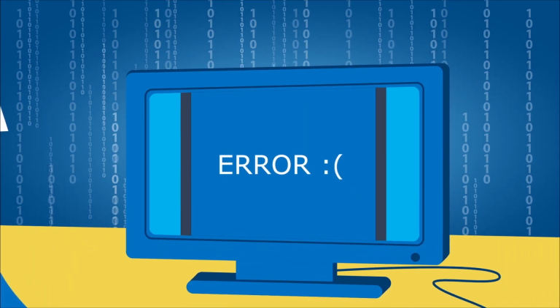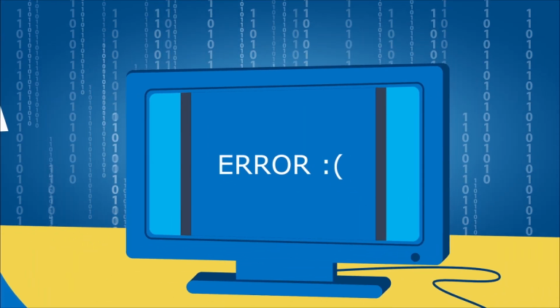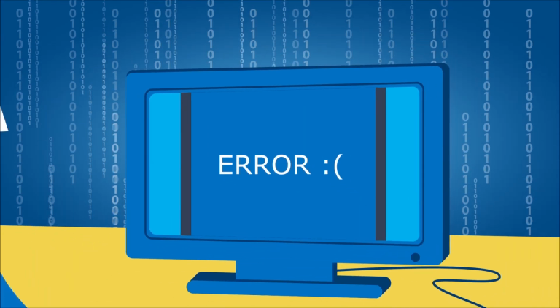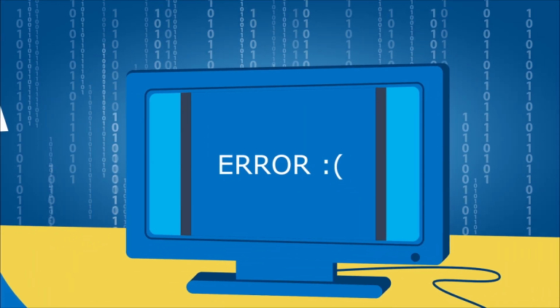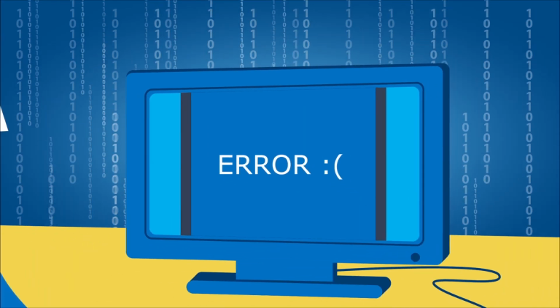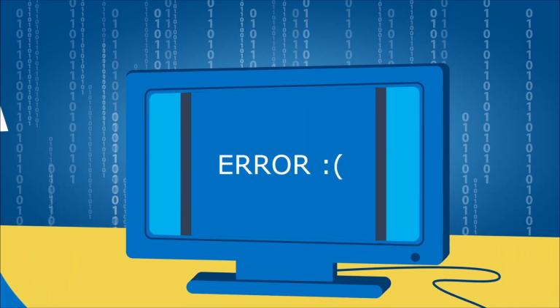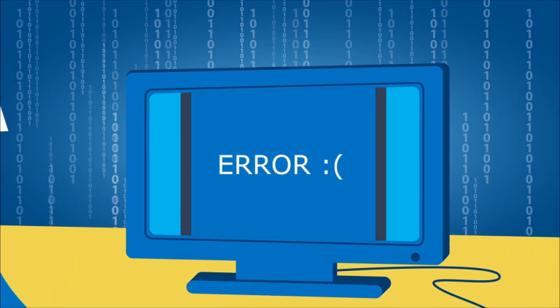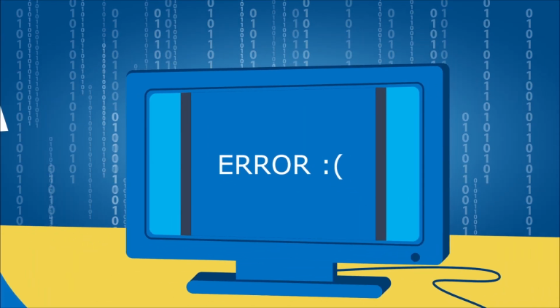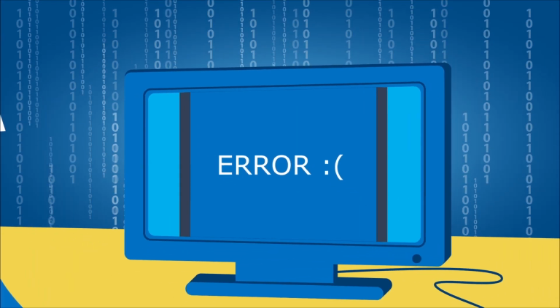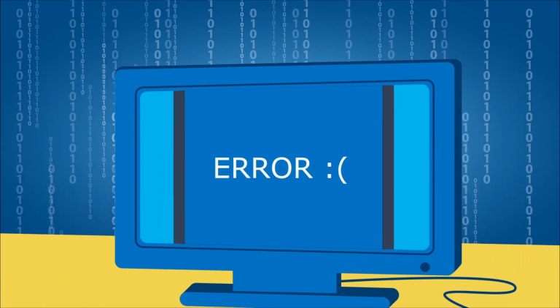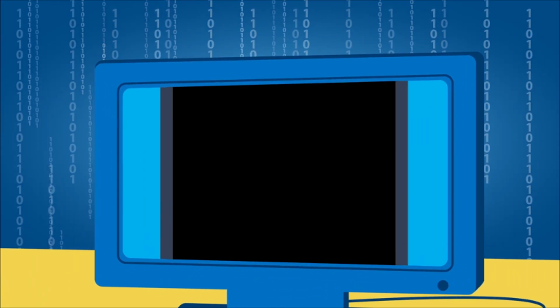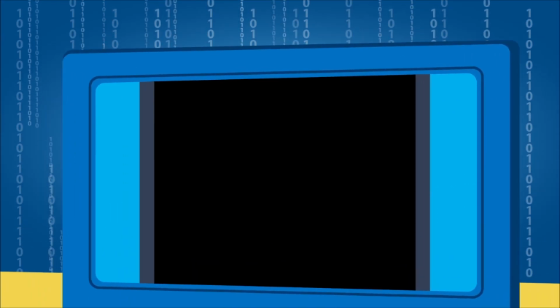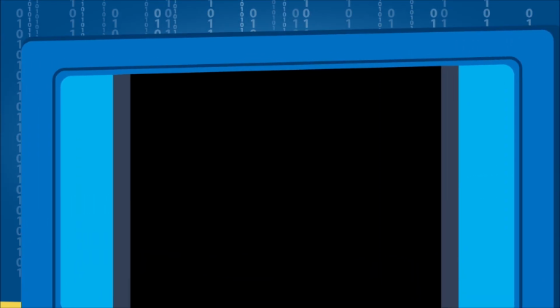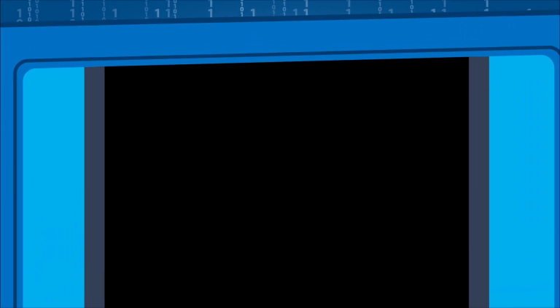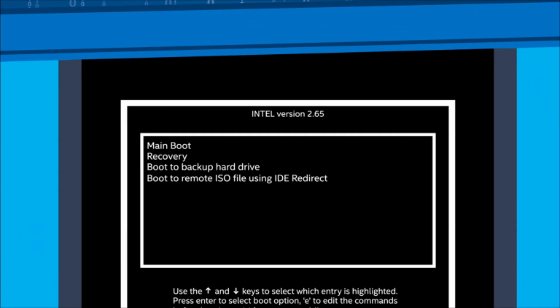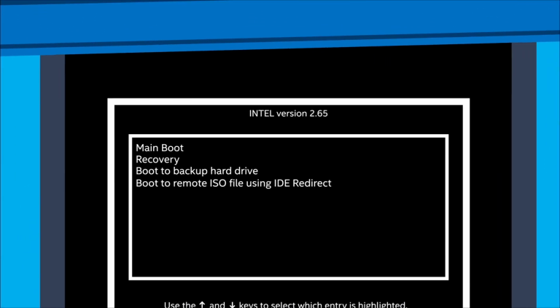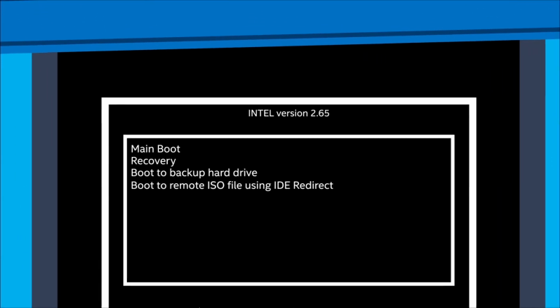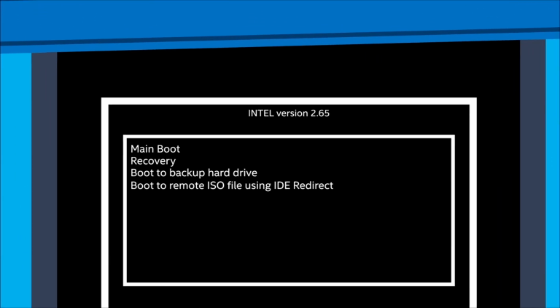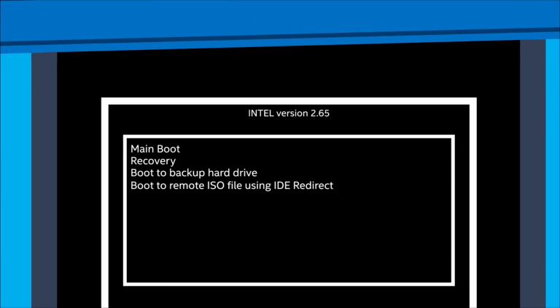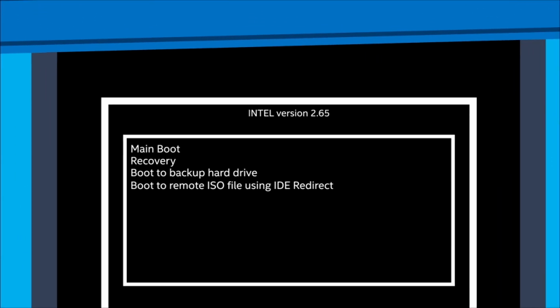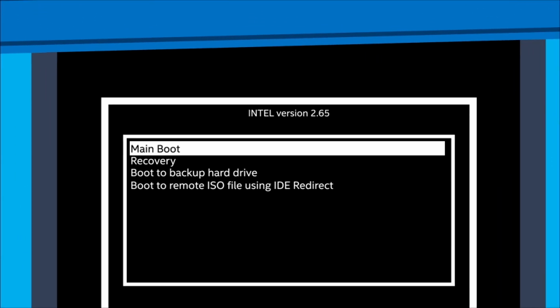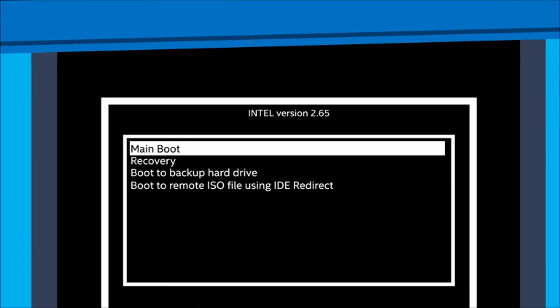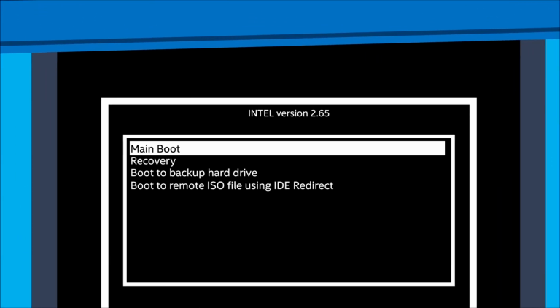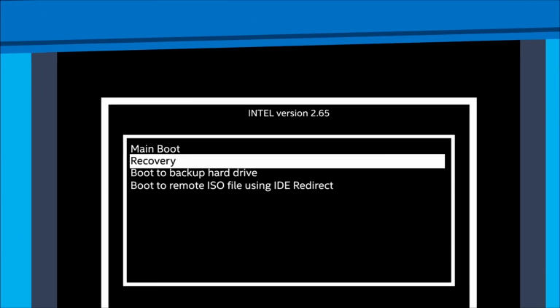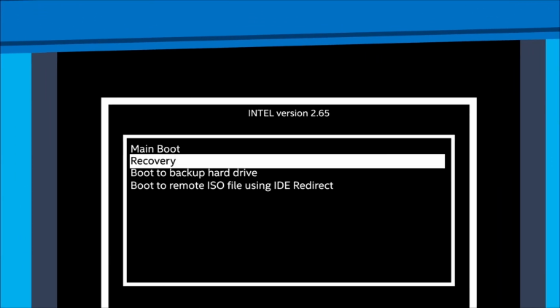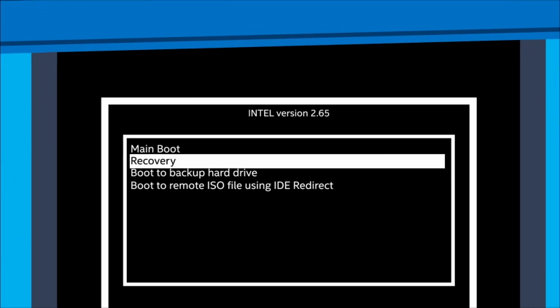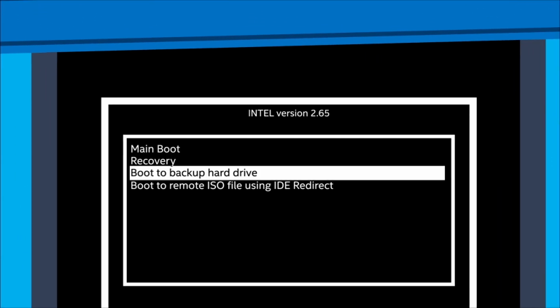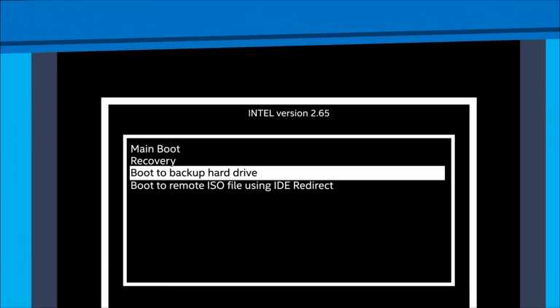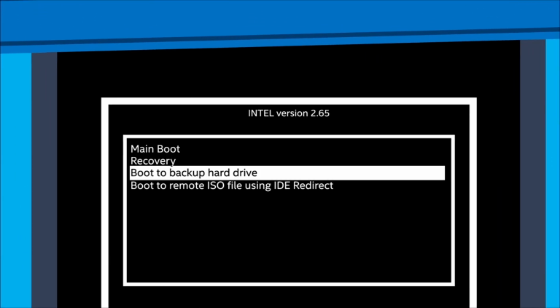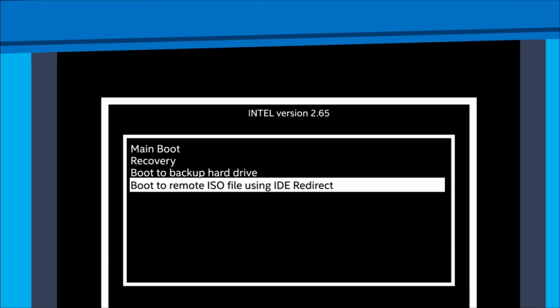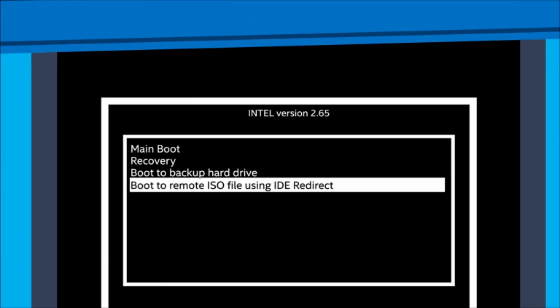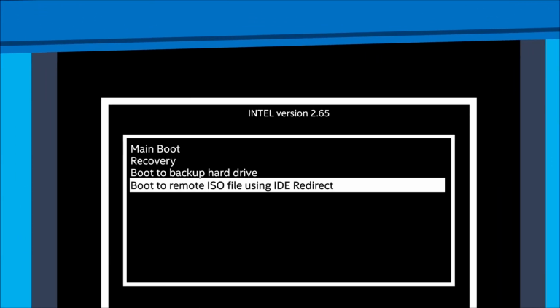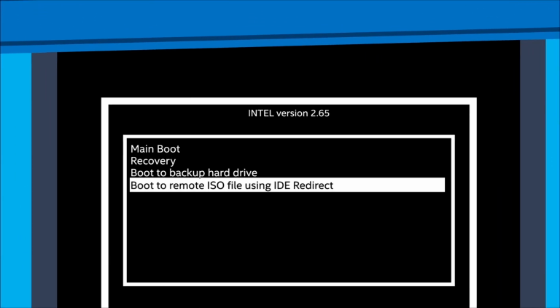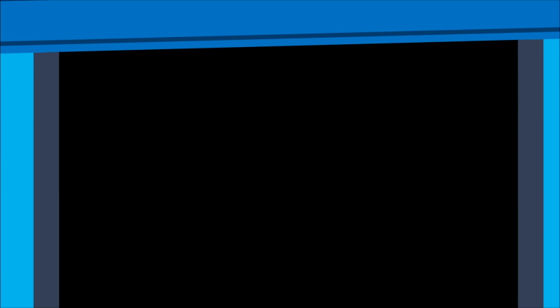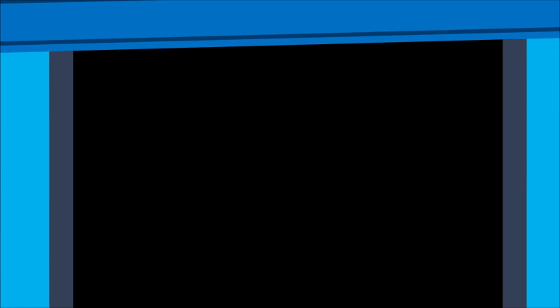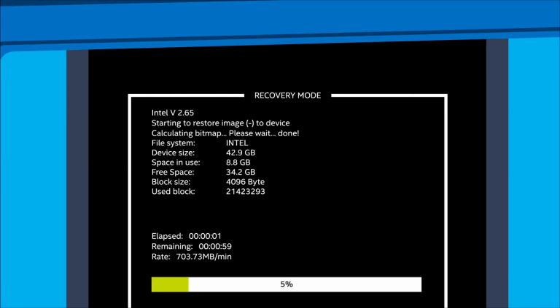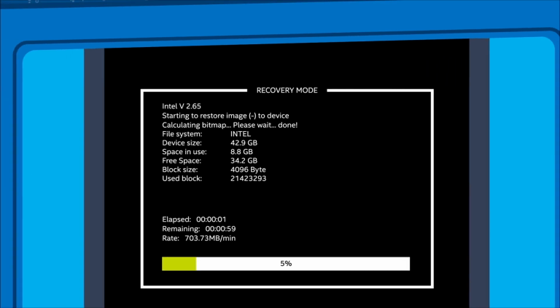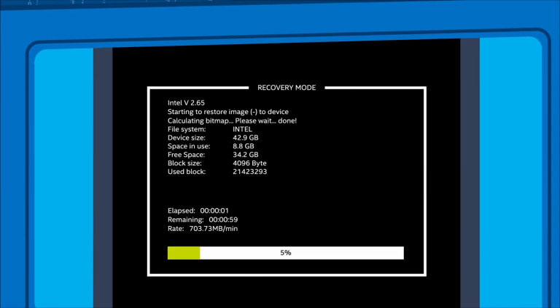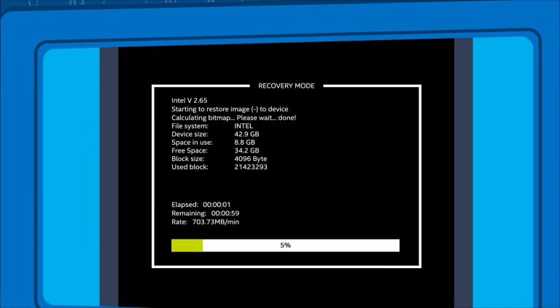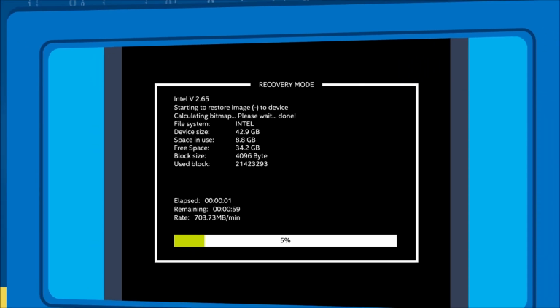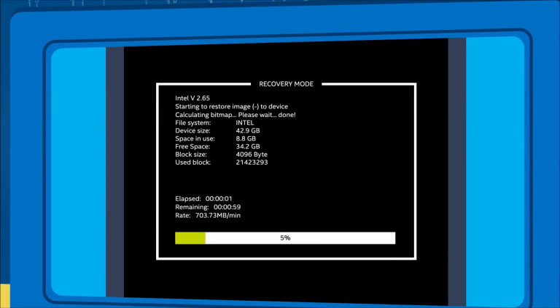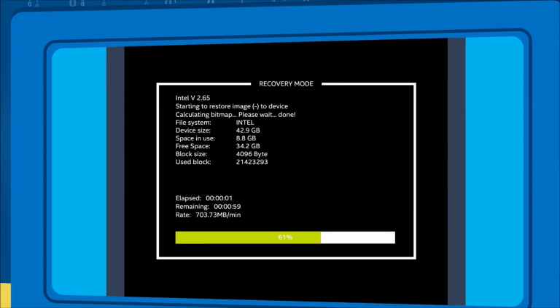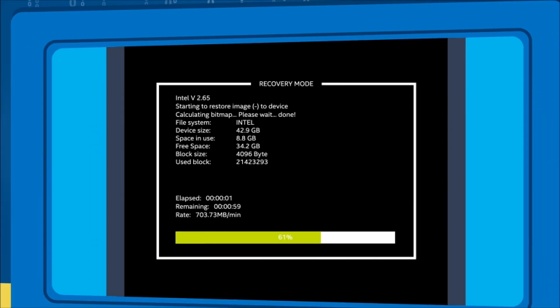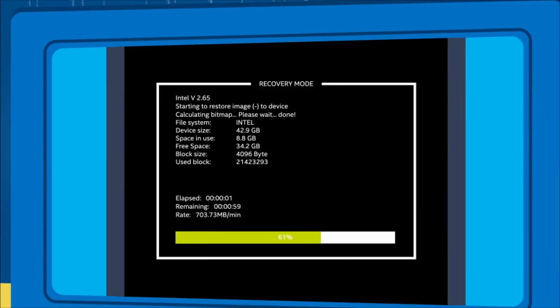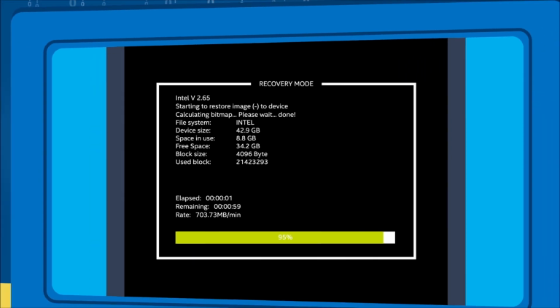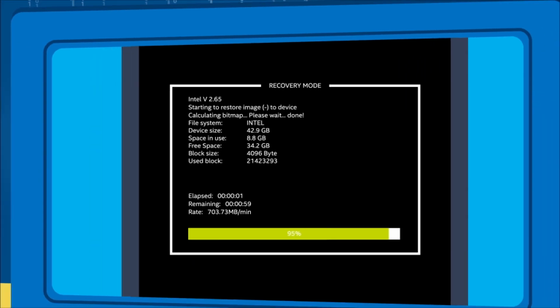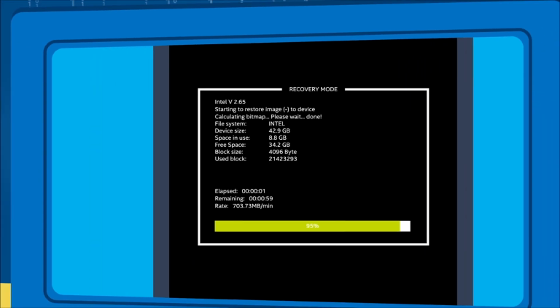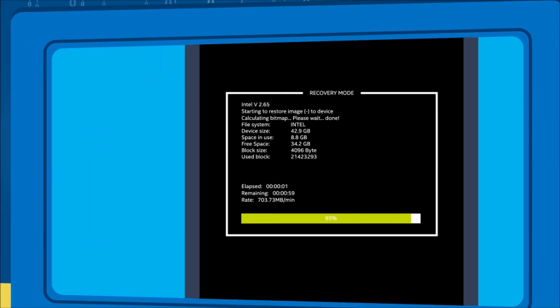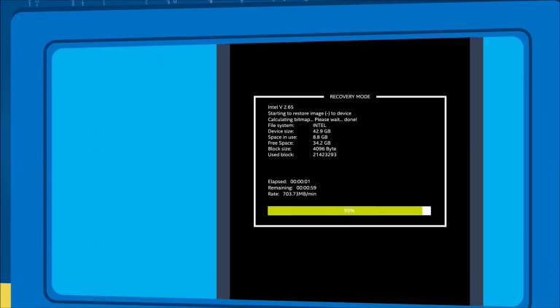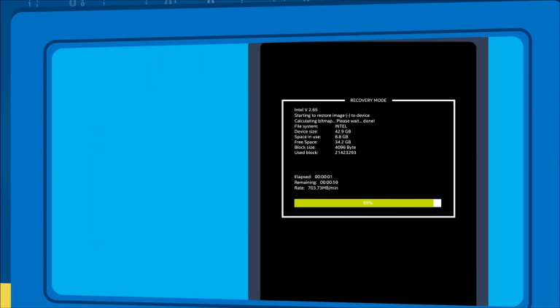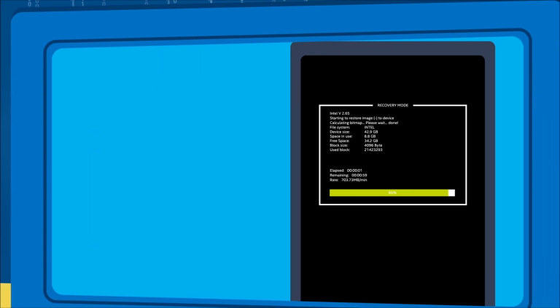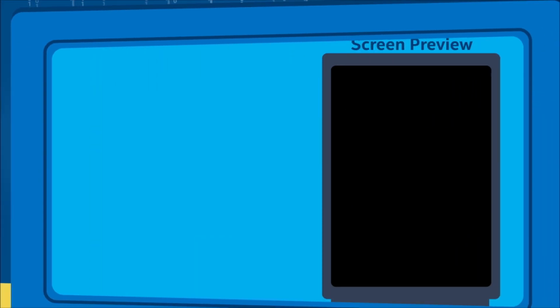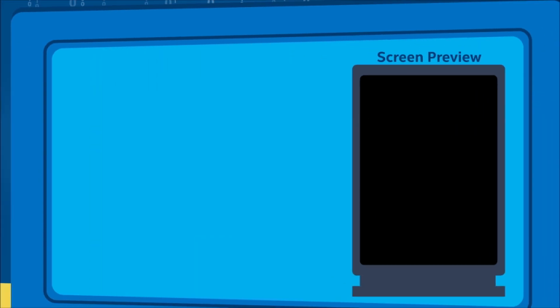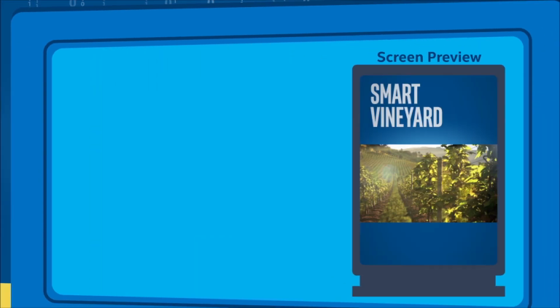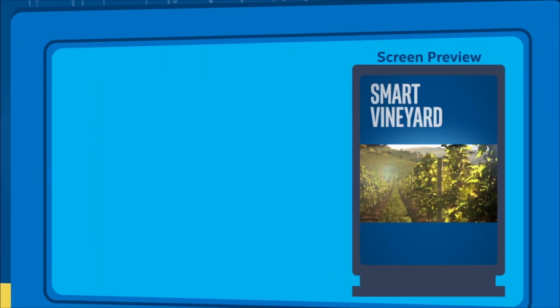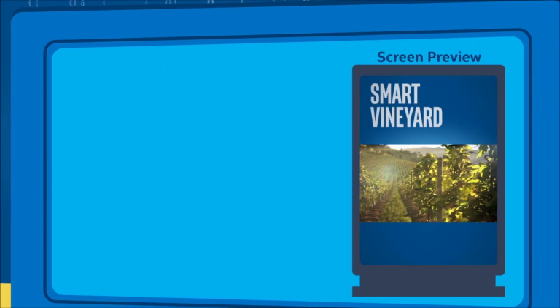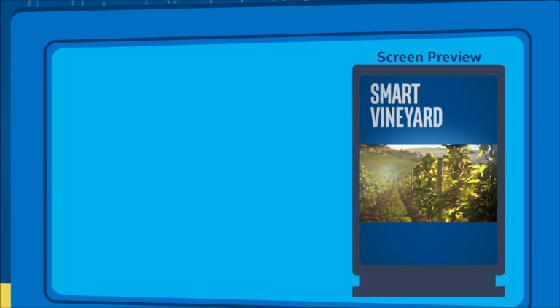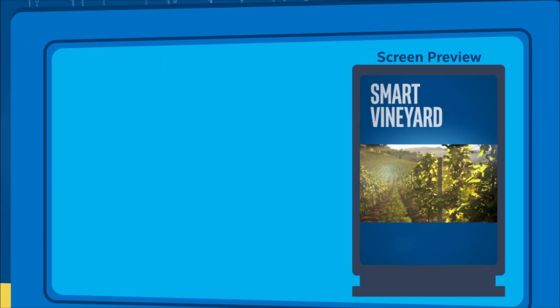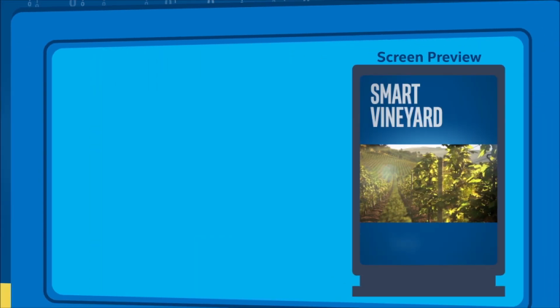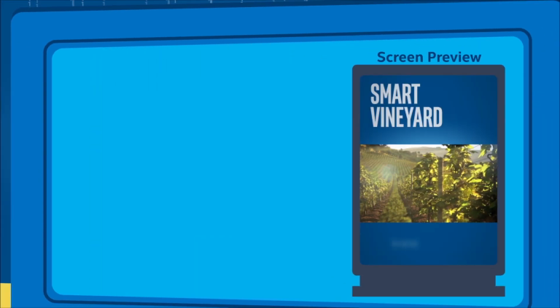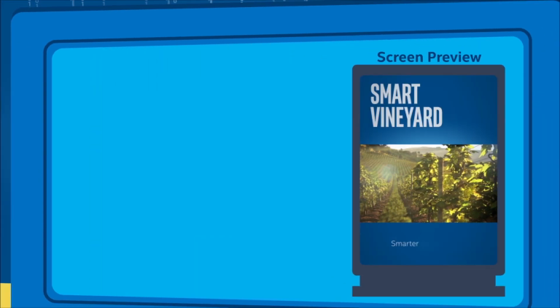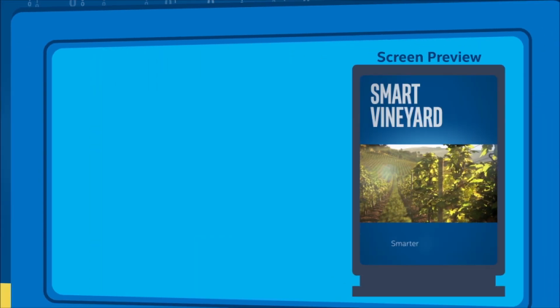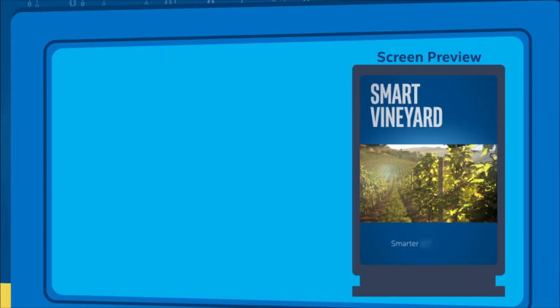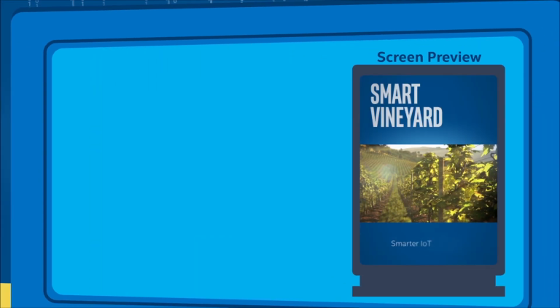The engineer can interrupt the boot, boot to safe mode, boot to remote ISO, boot to a backup drive, or even rebuild the system remotely.